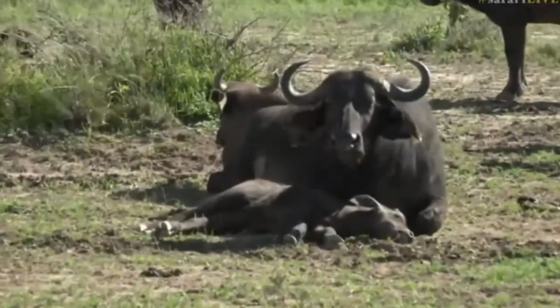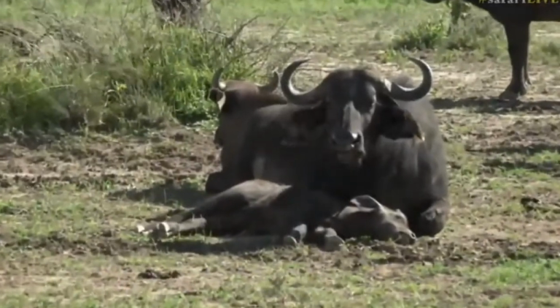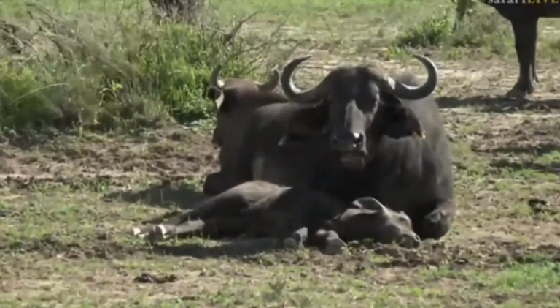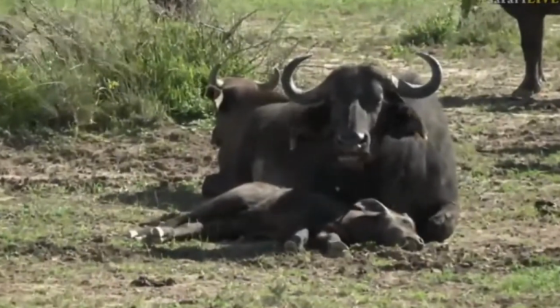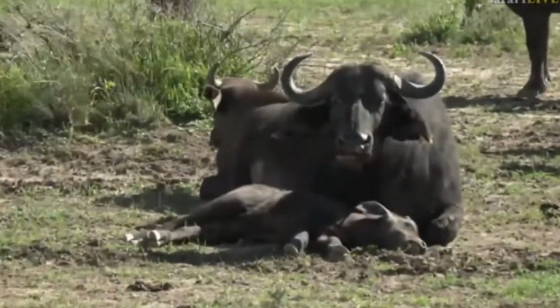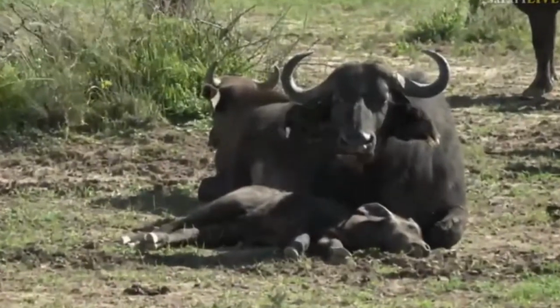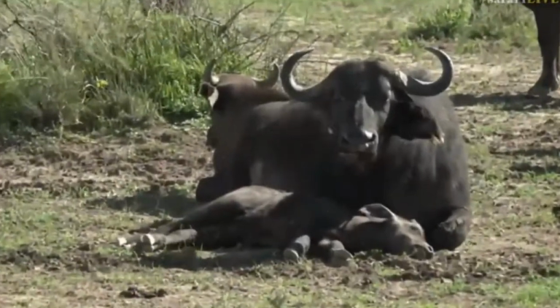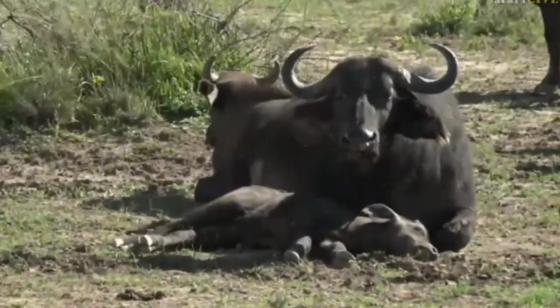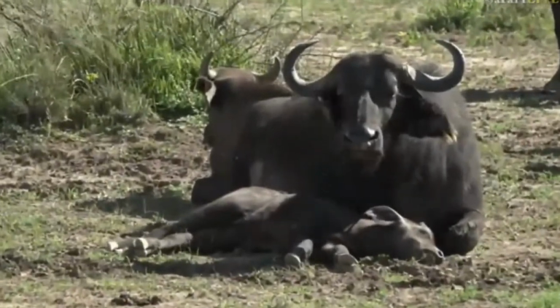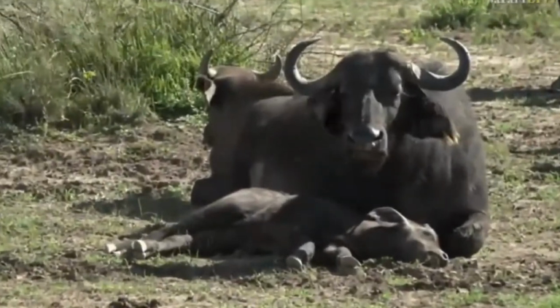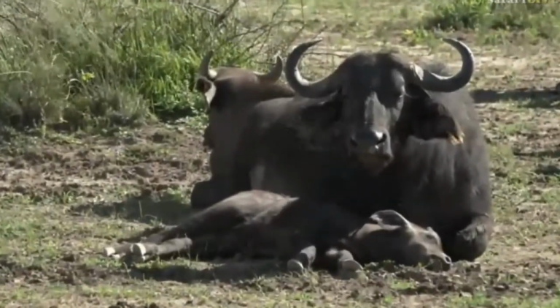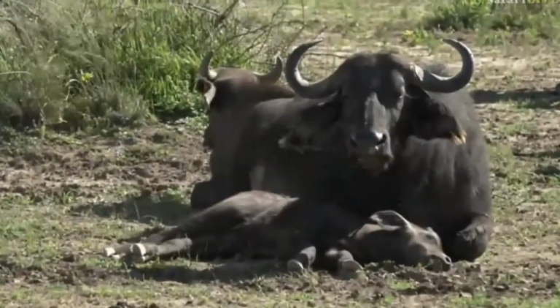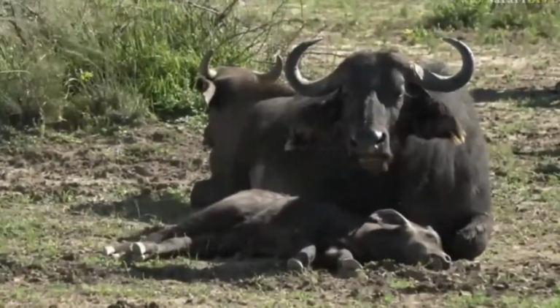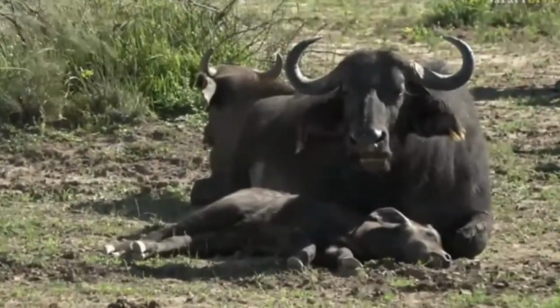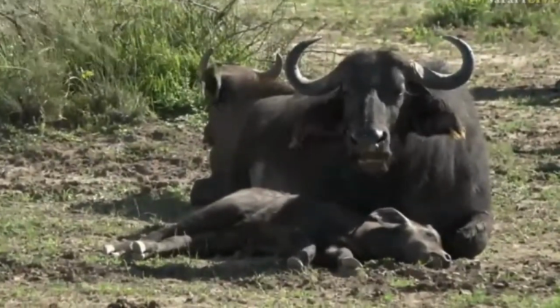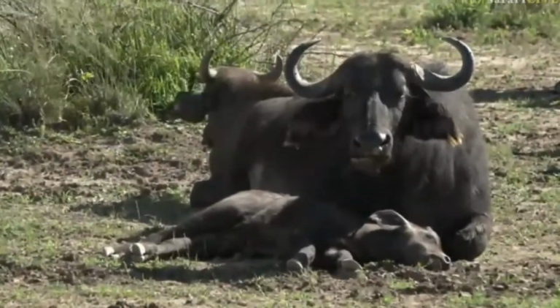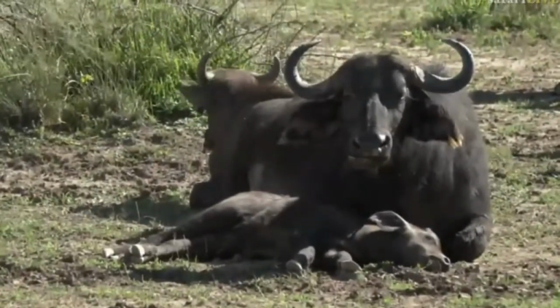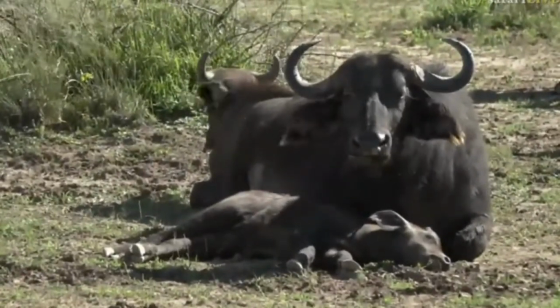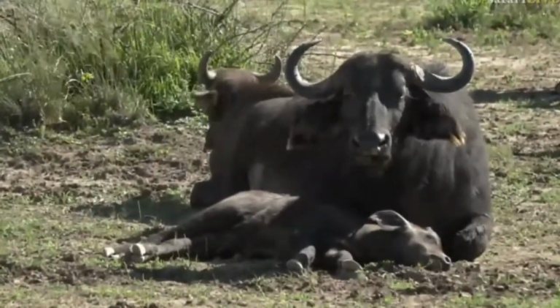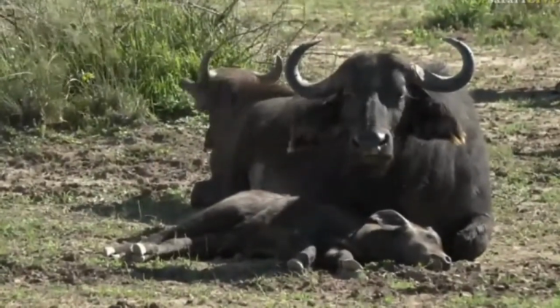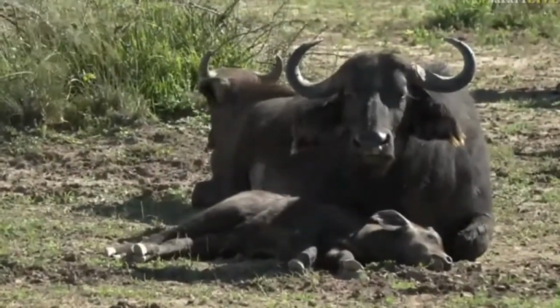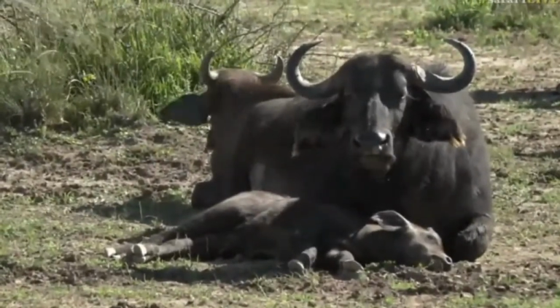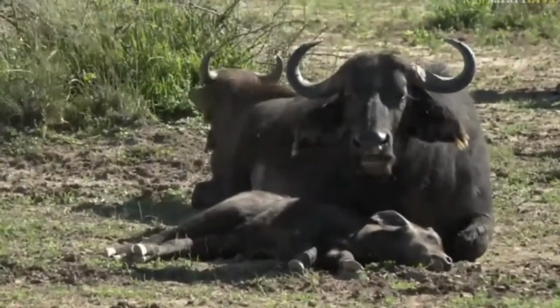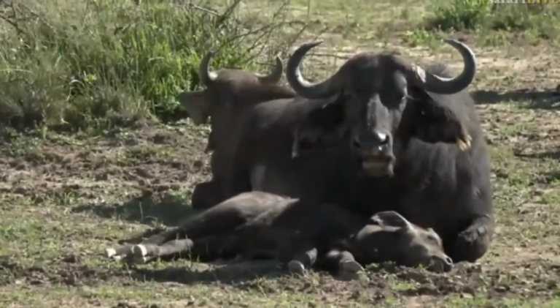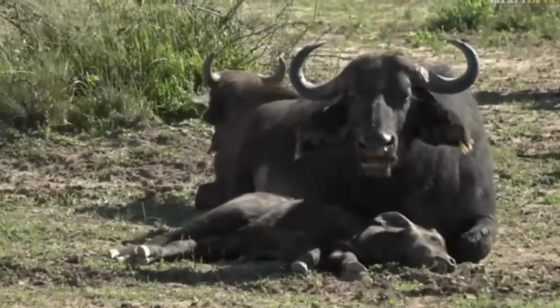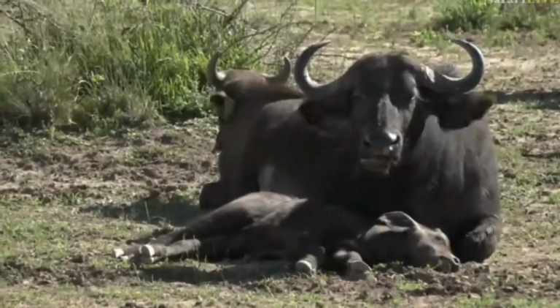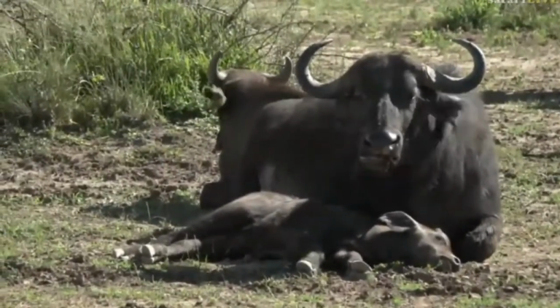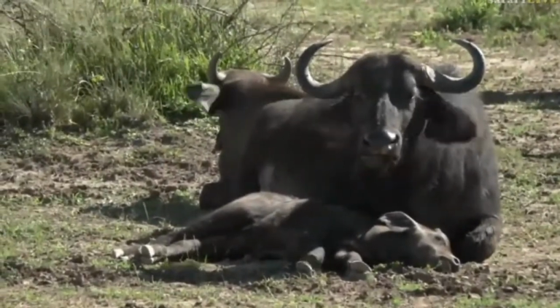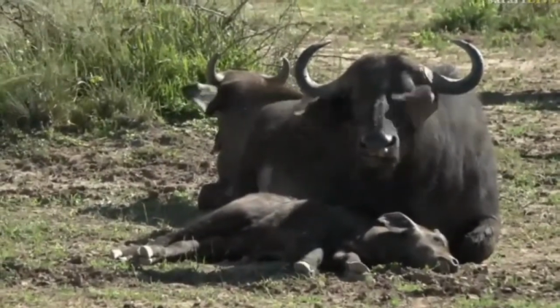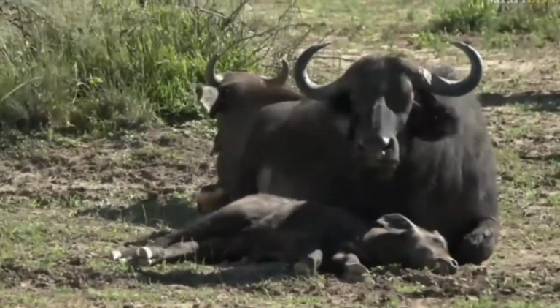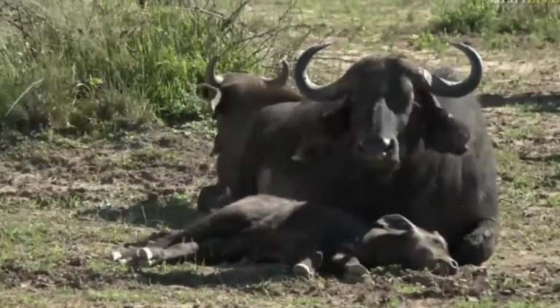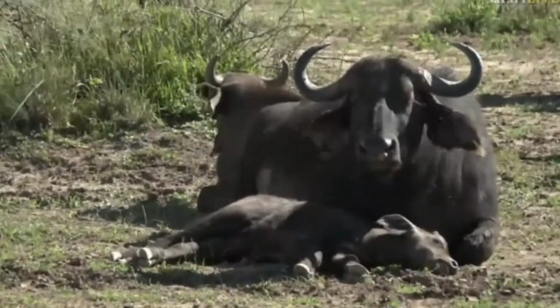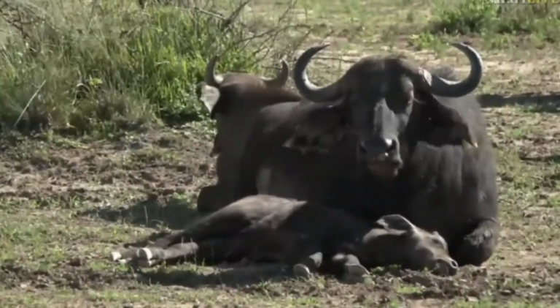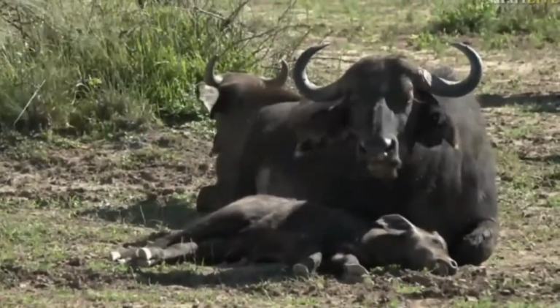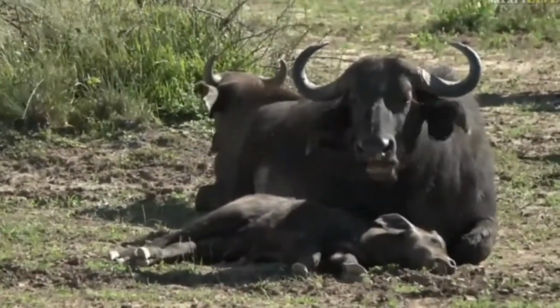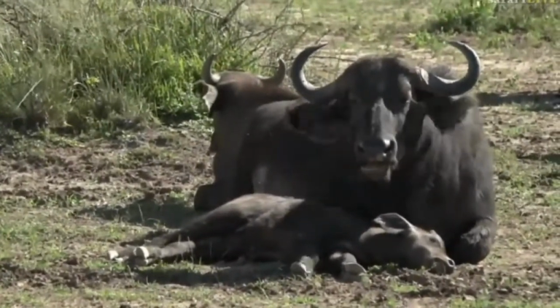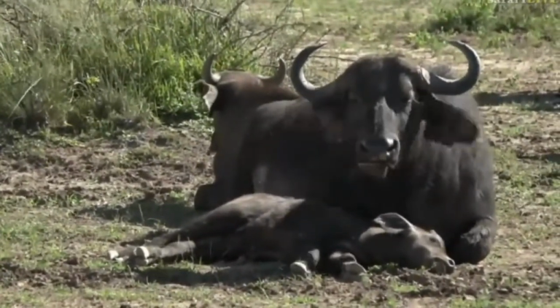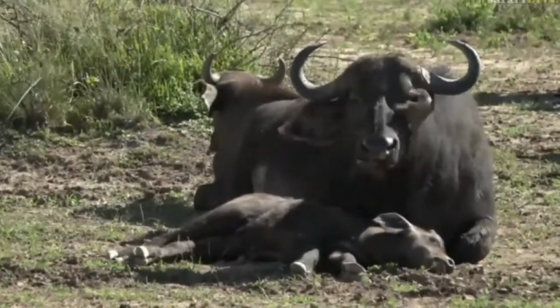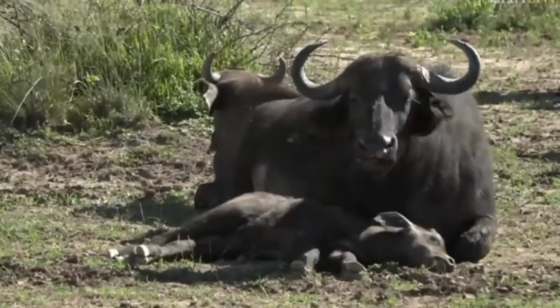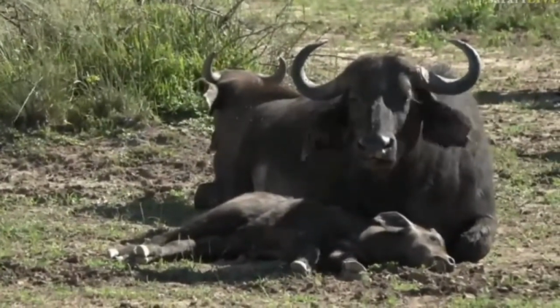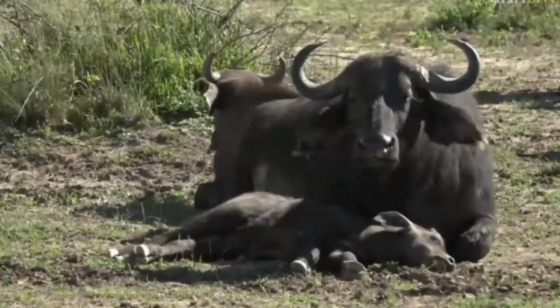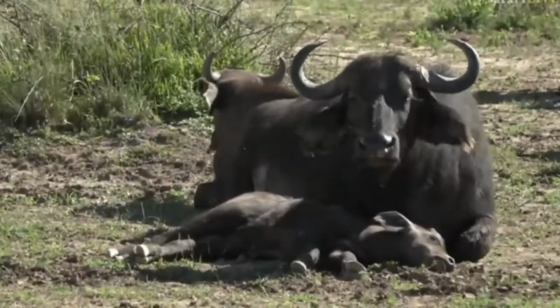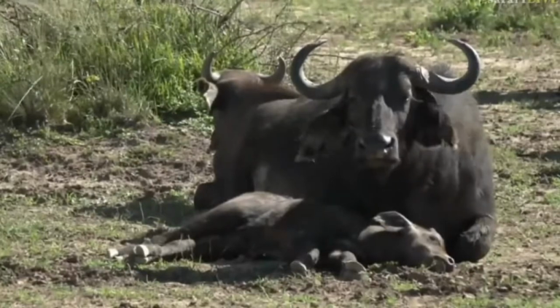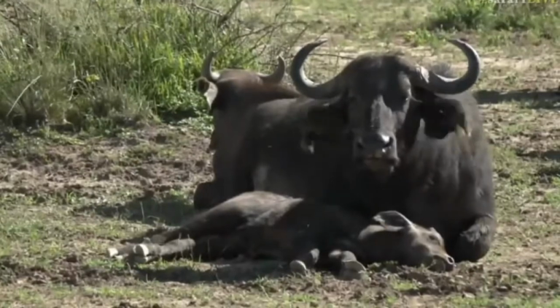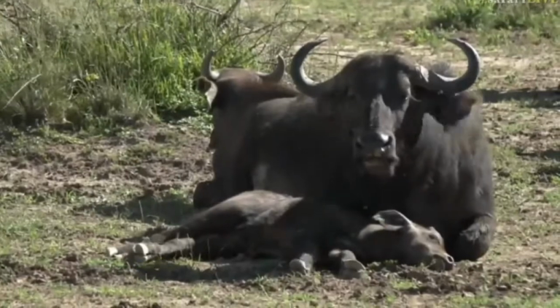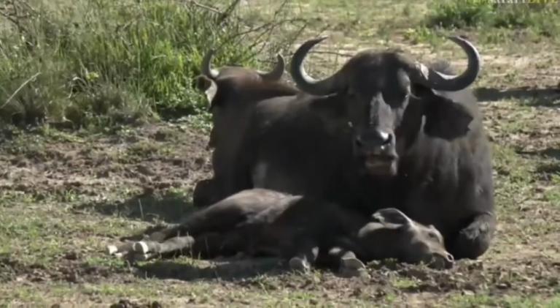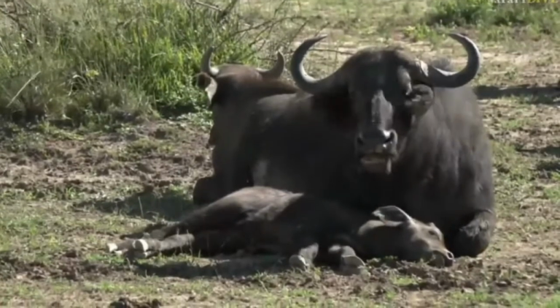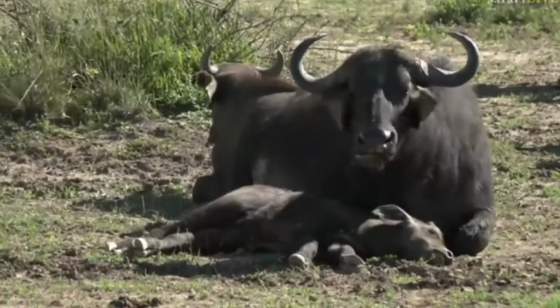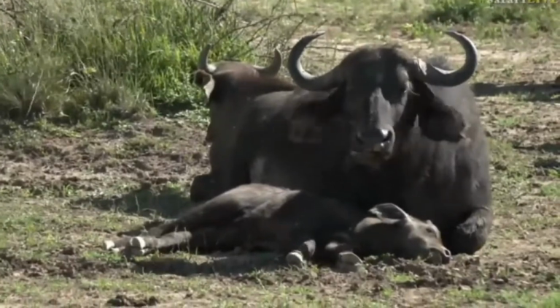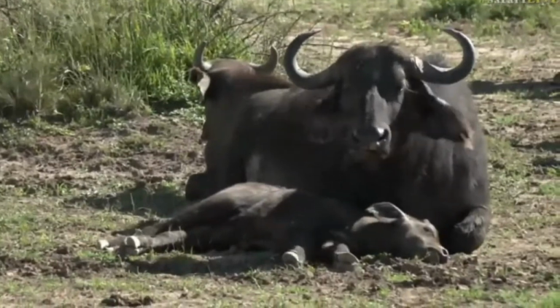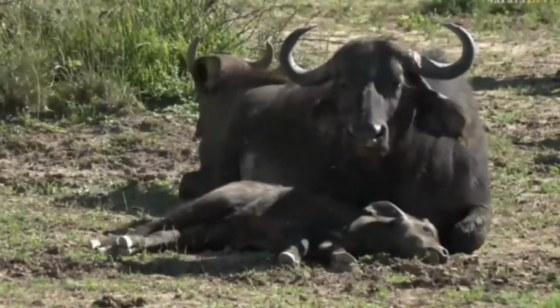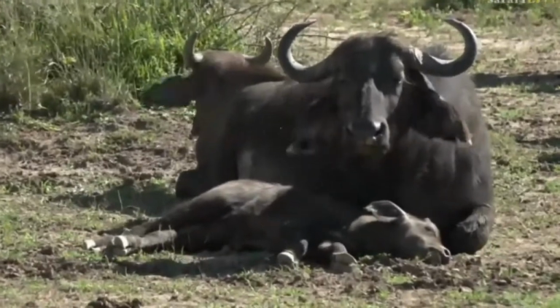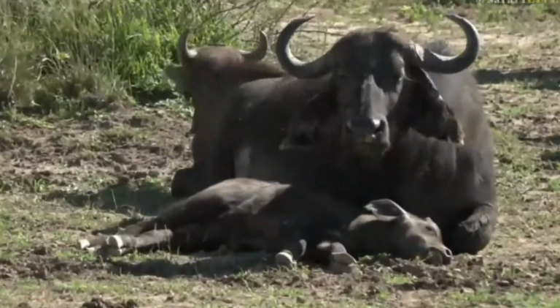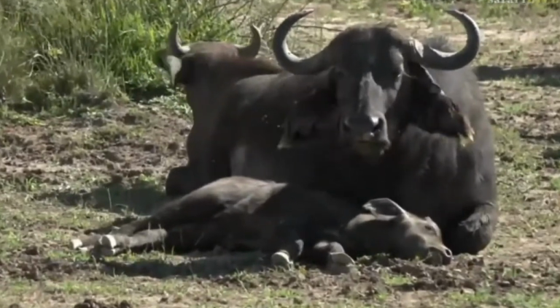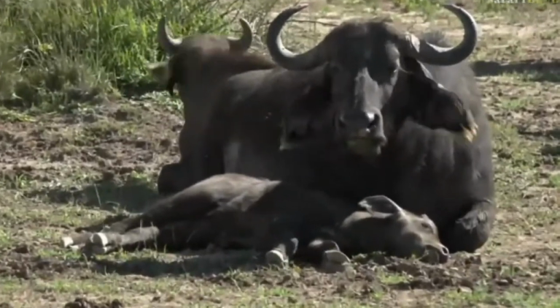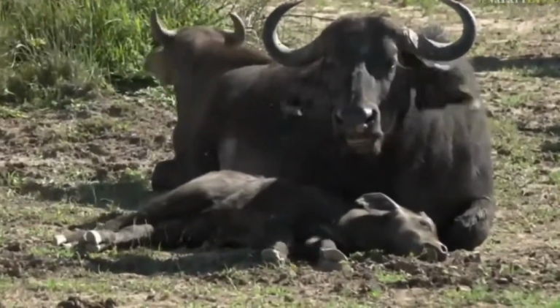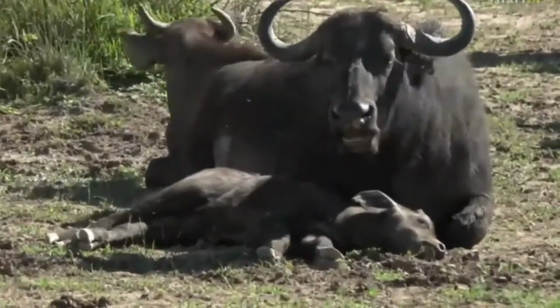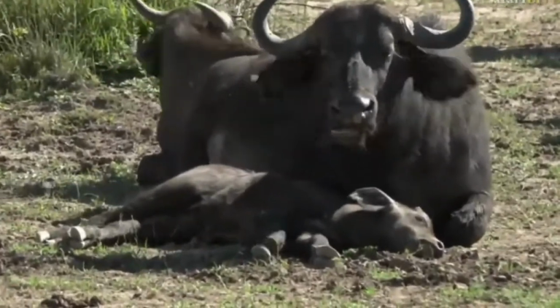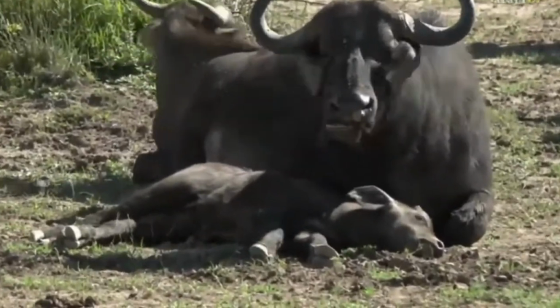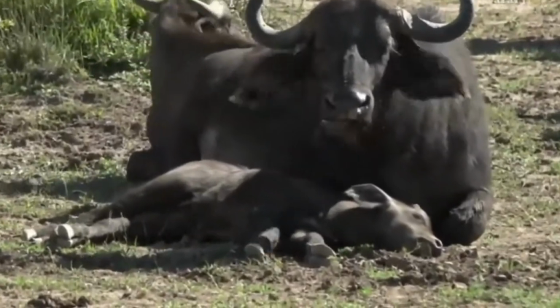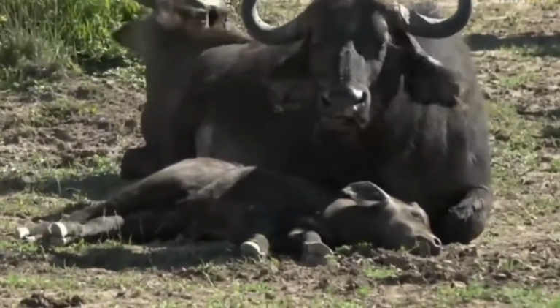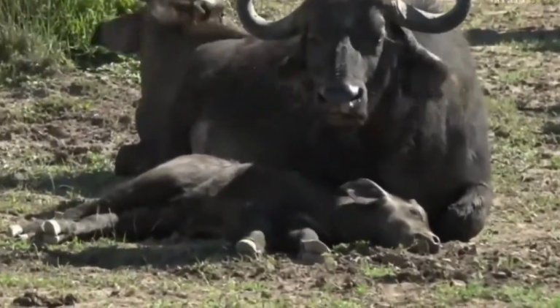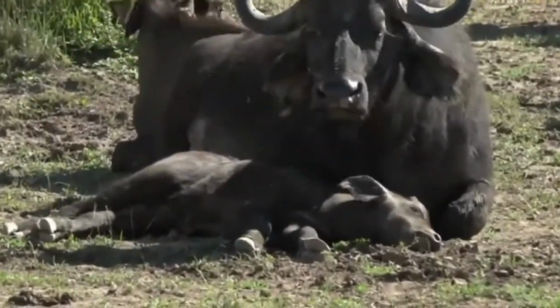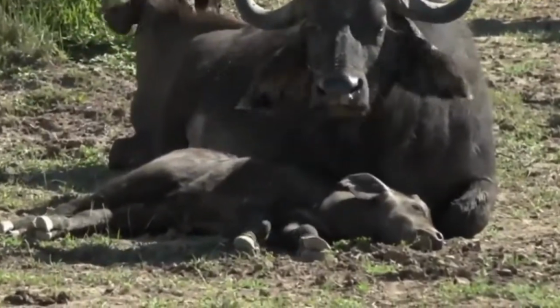Mom's ruminating away, and the calf is sticking close to mom for protection, but absolutely passed out.